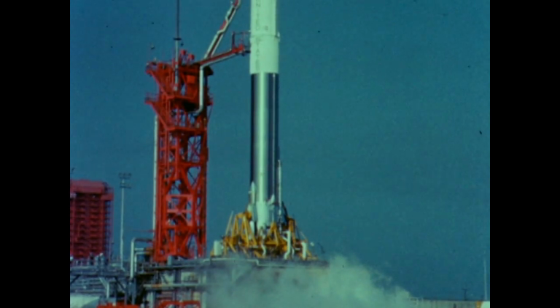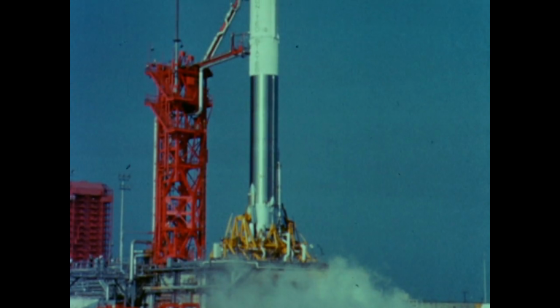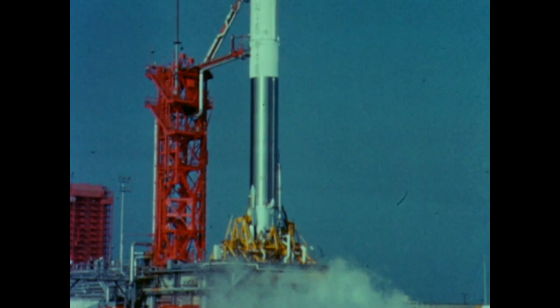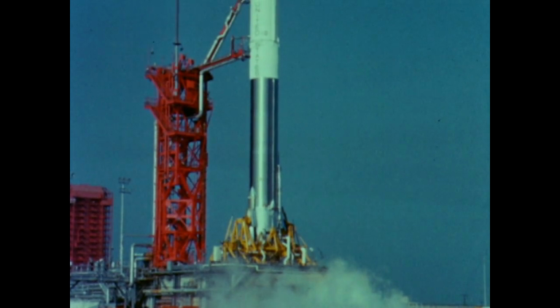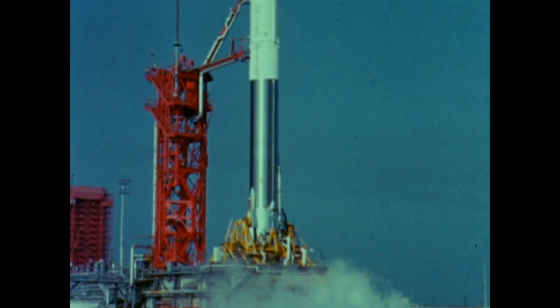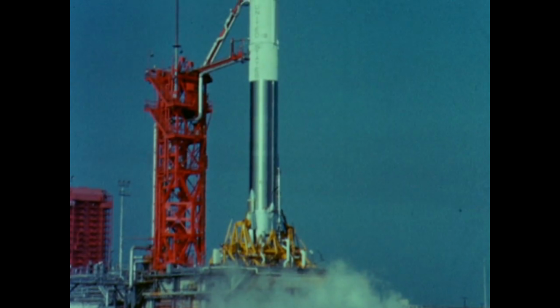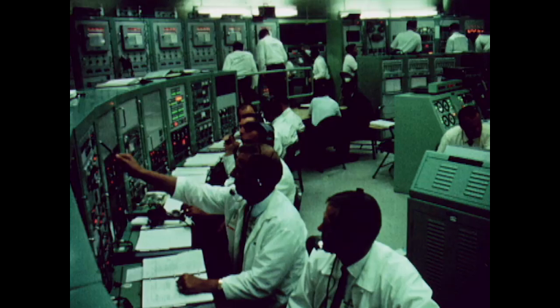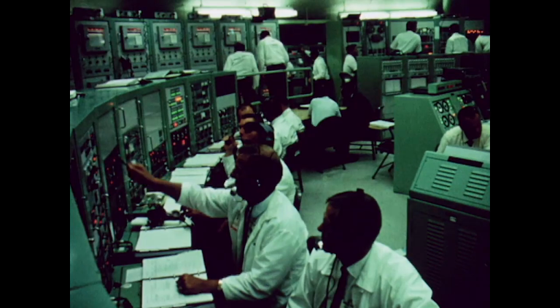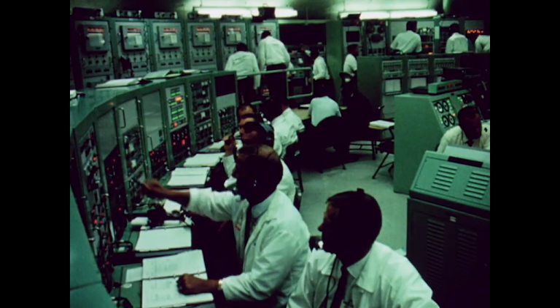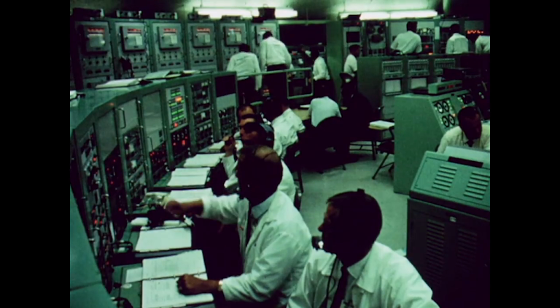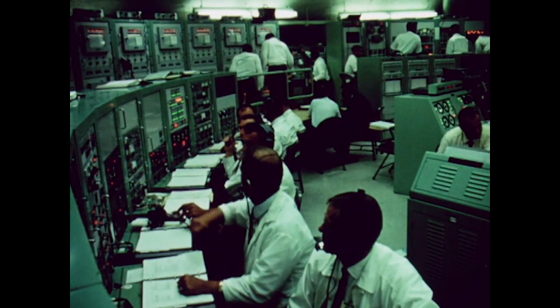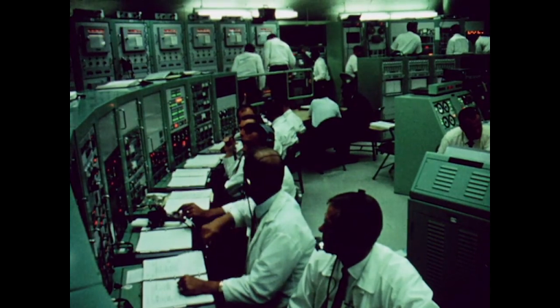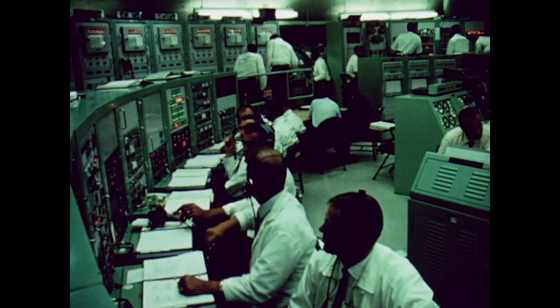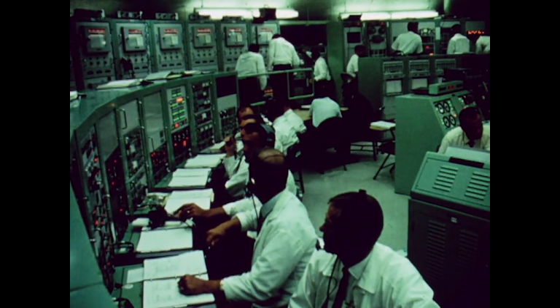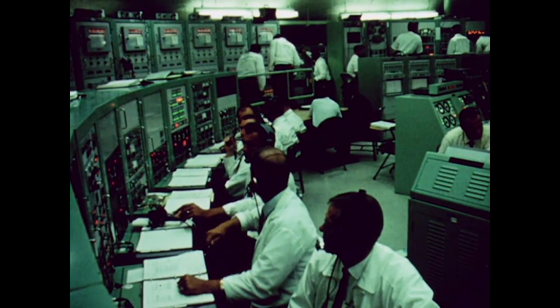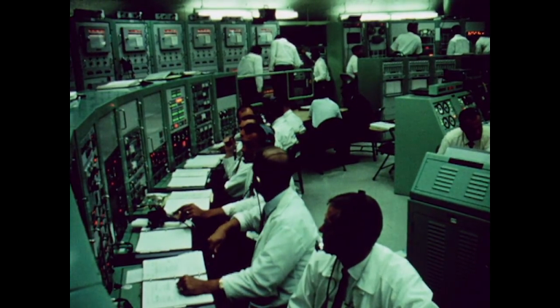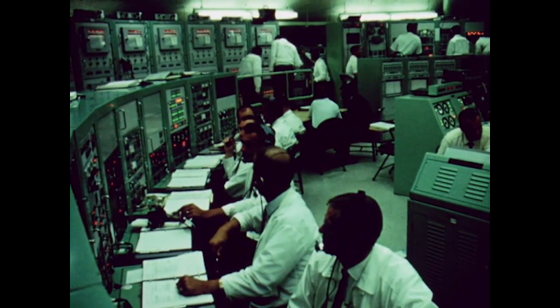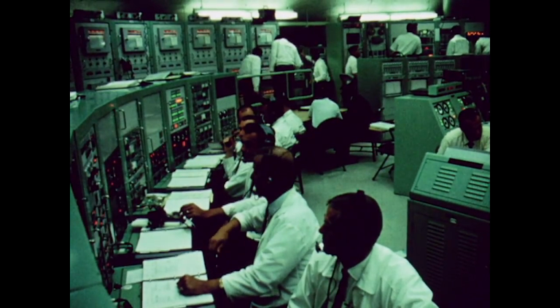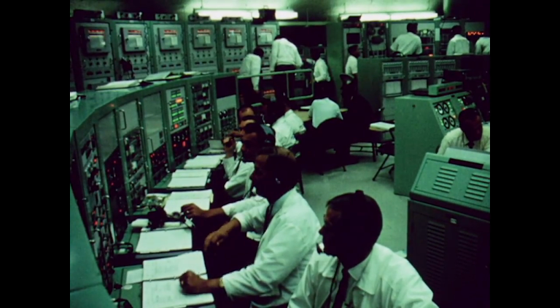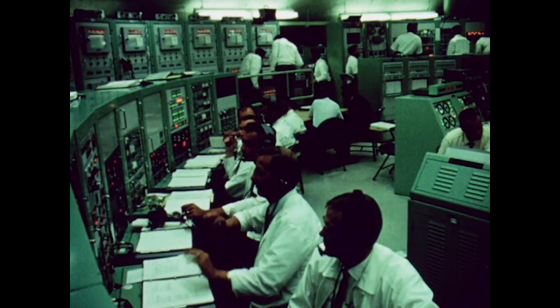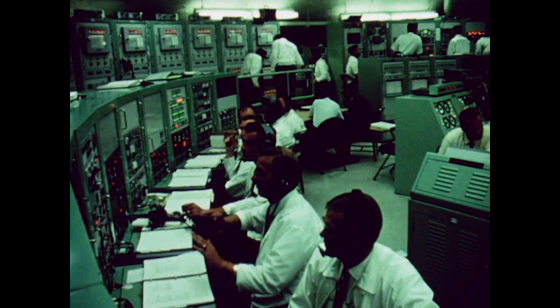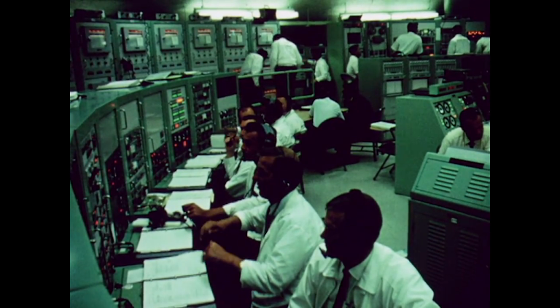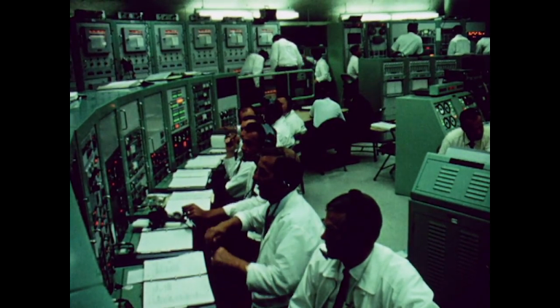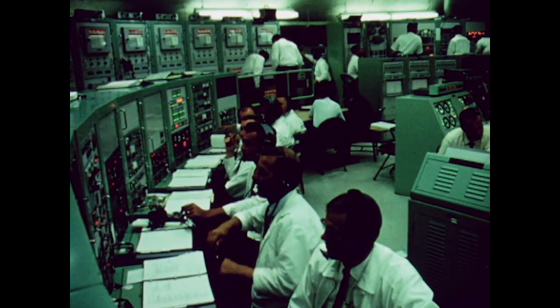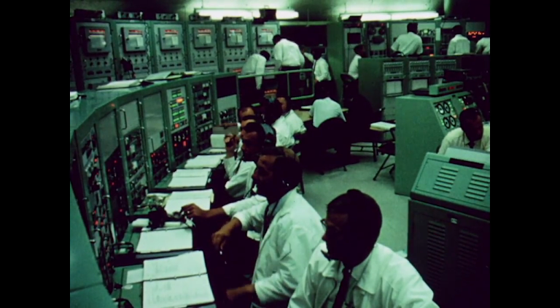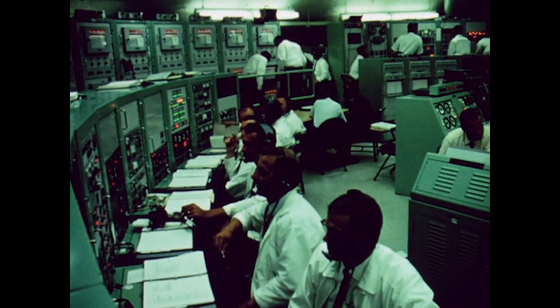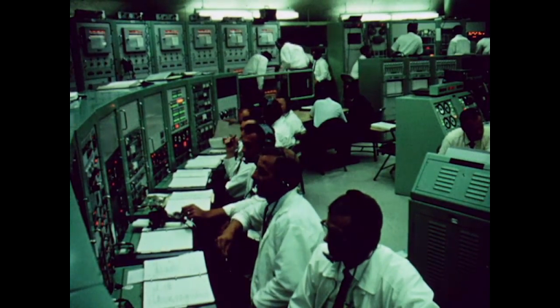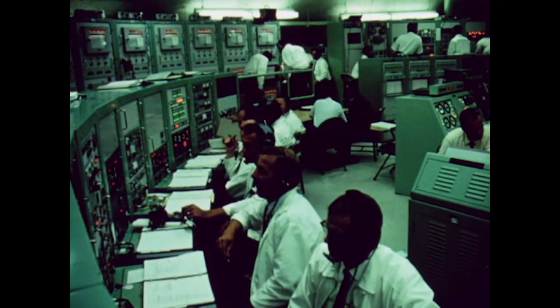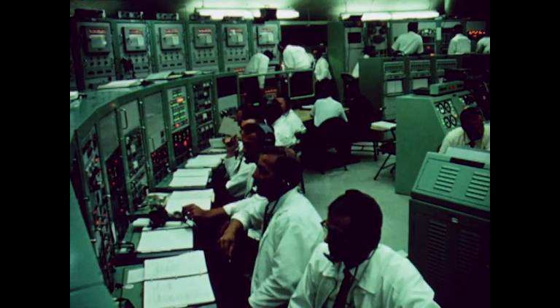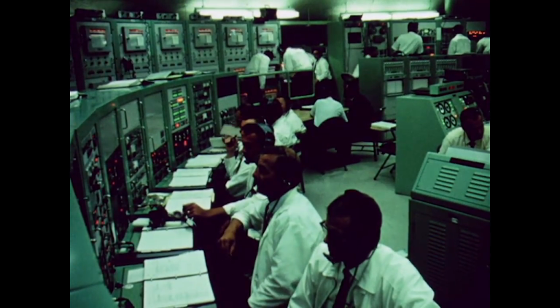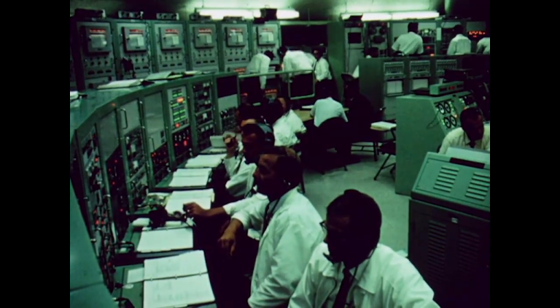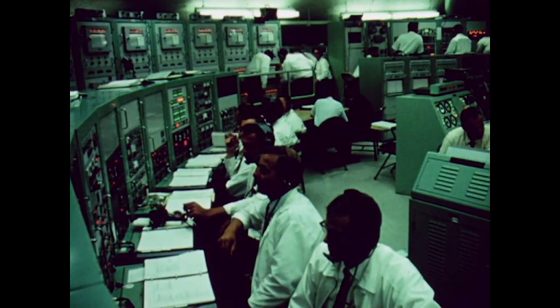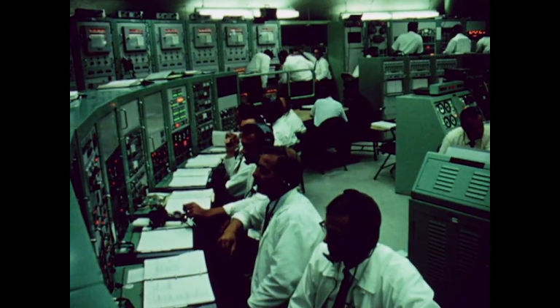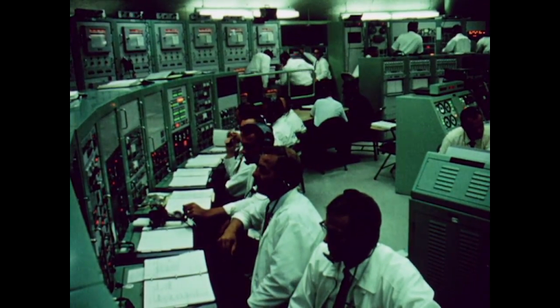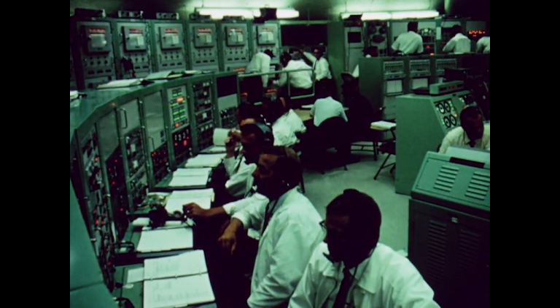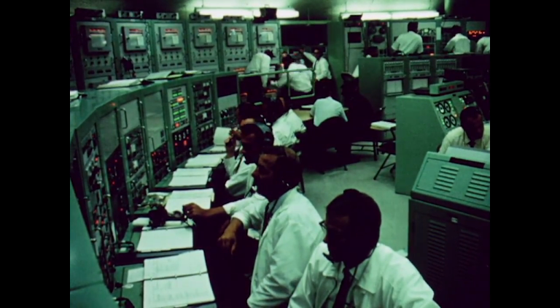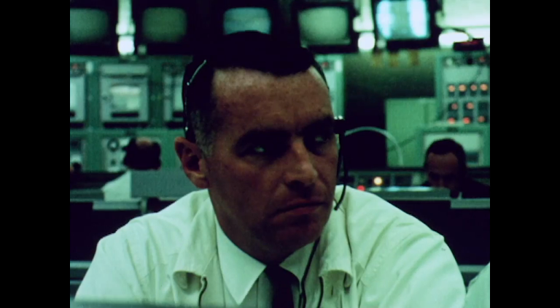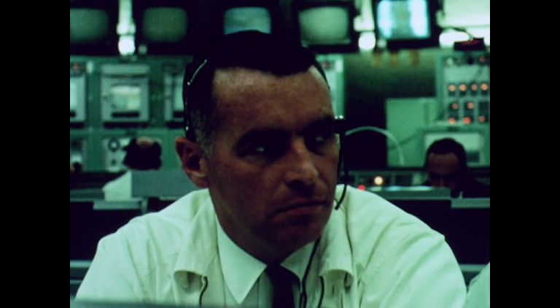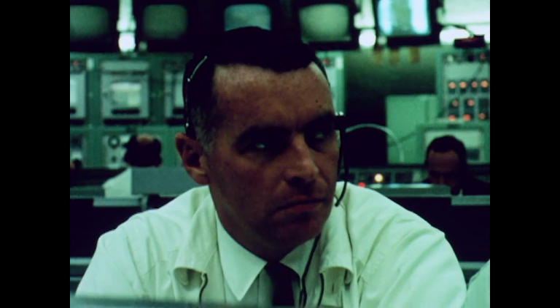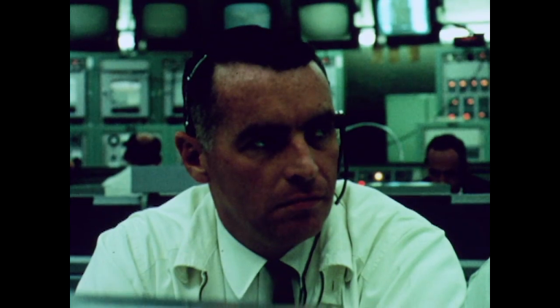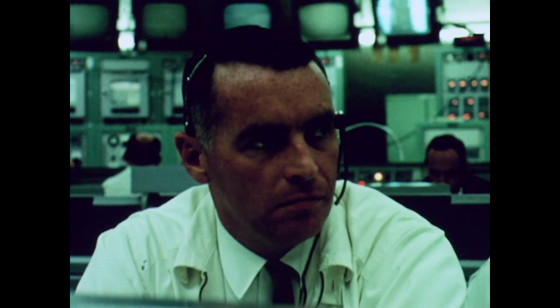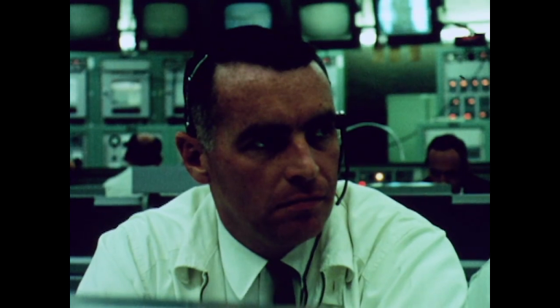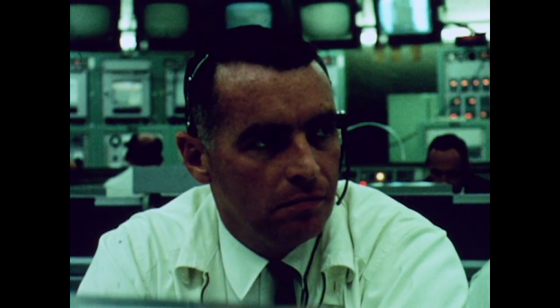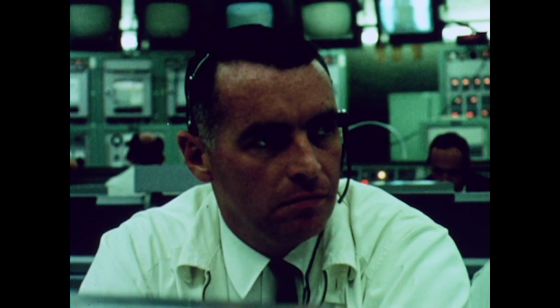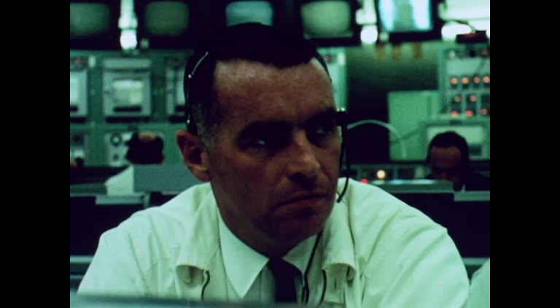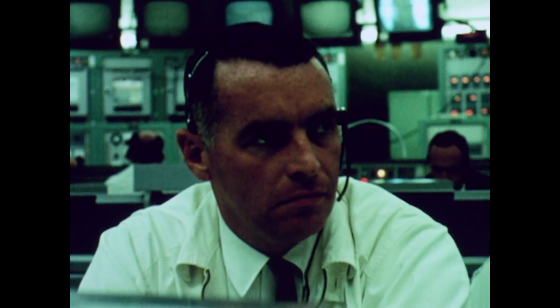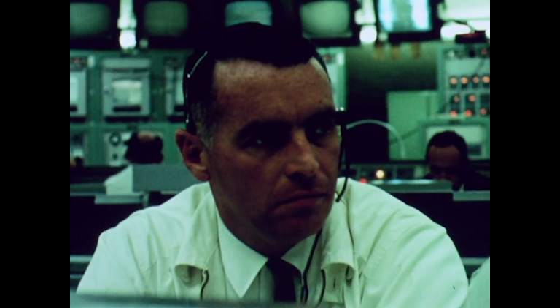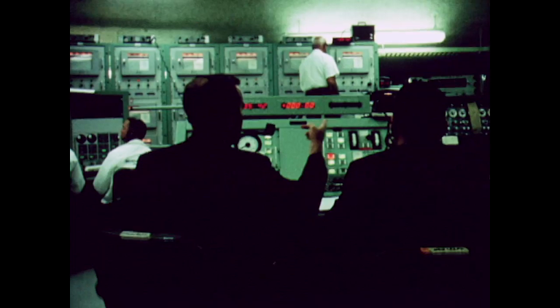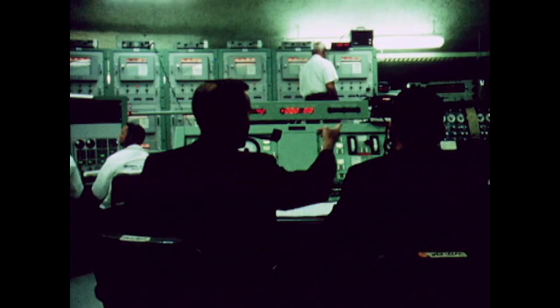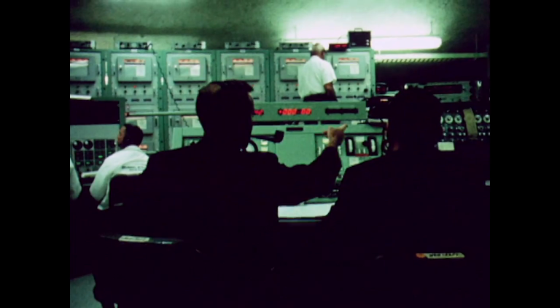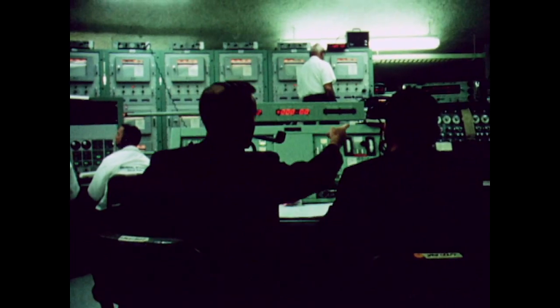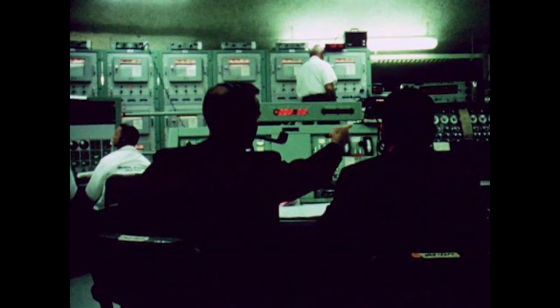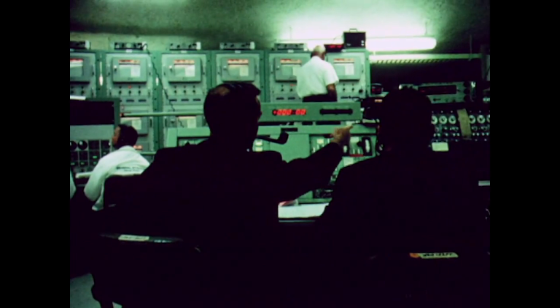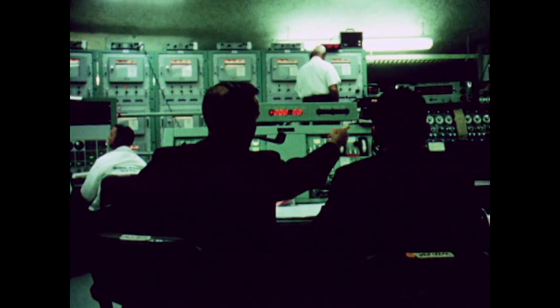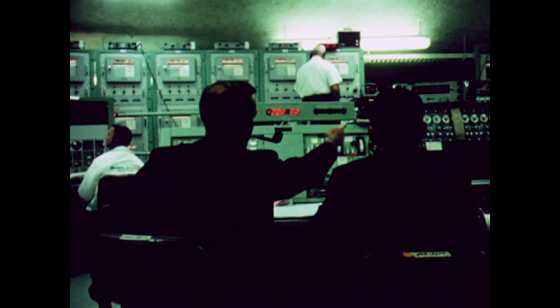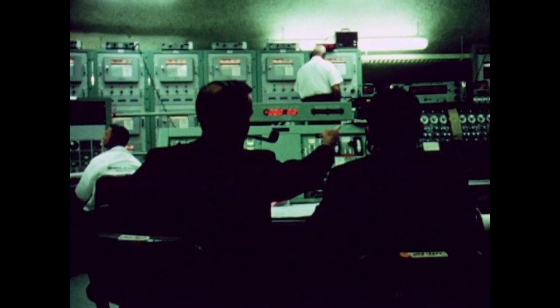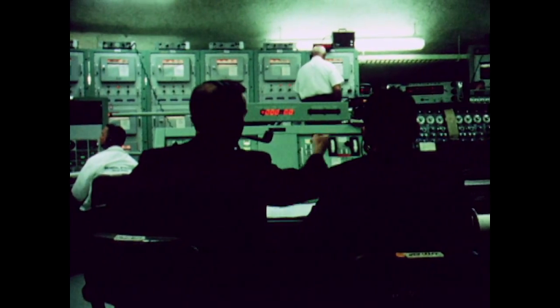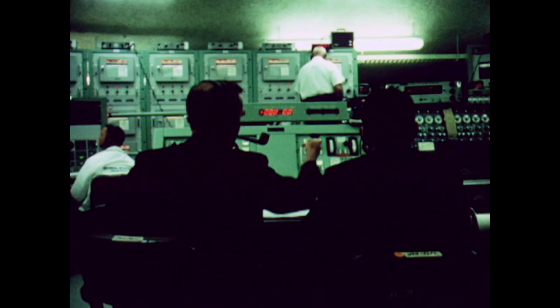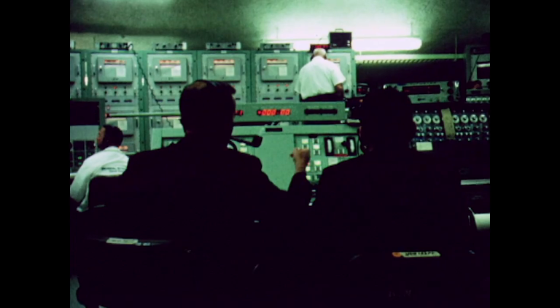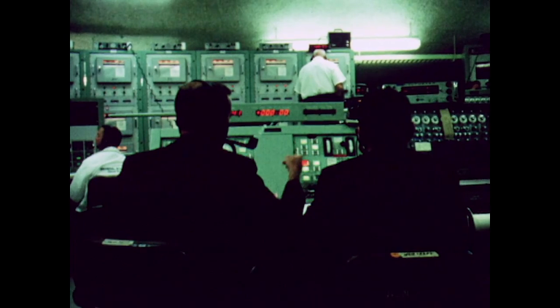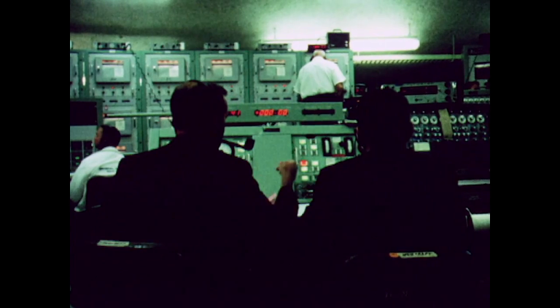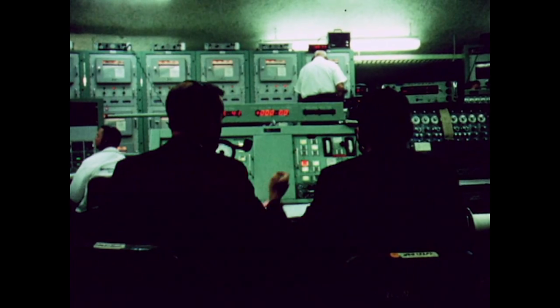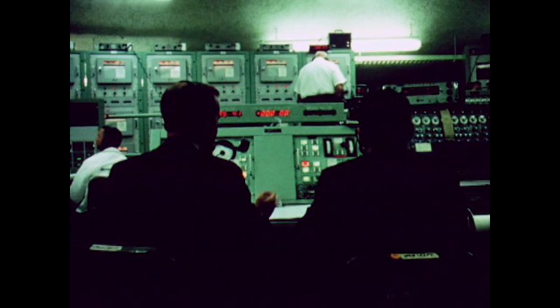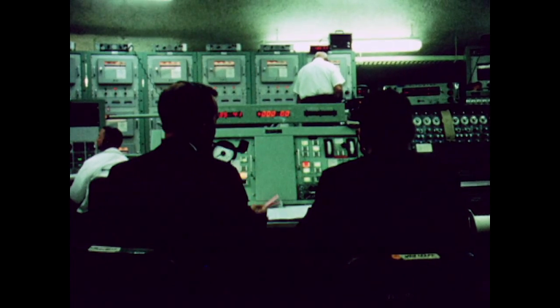Pressurization. Go. Atlas. Go. Centaur. Atlas autopilot. Go. Centaur autopilot. Go. Launch director. Go.